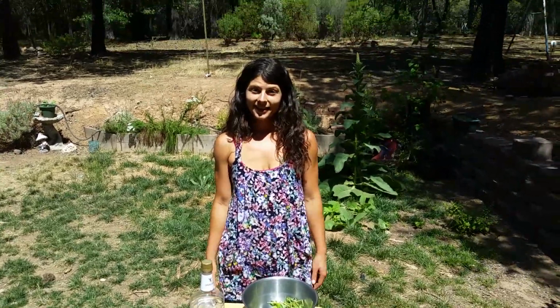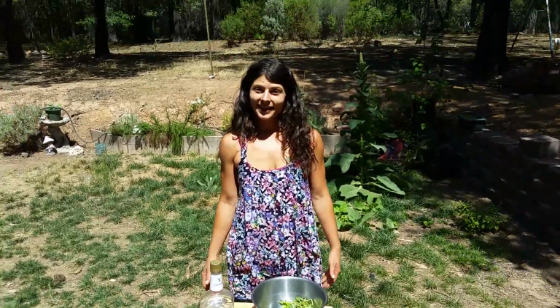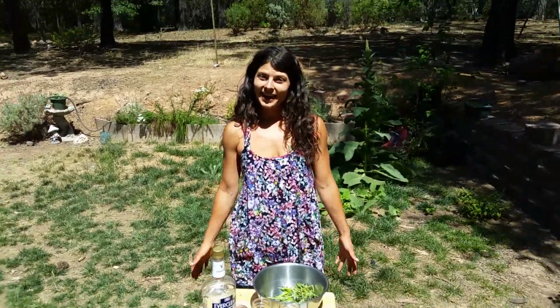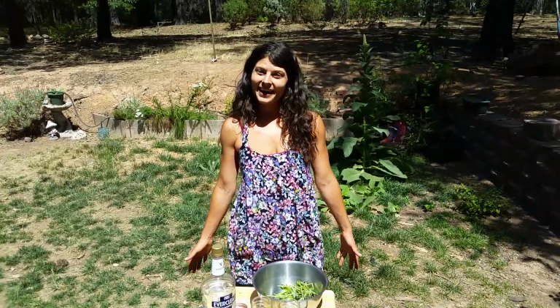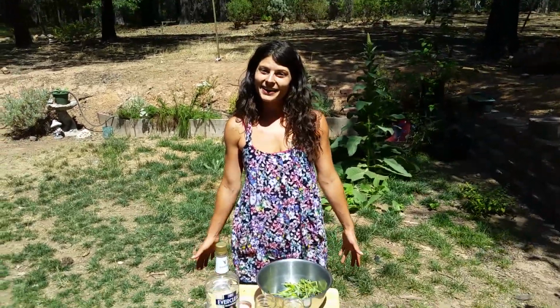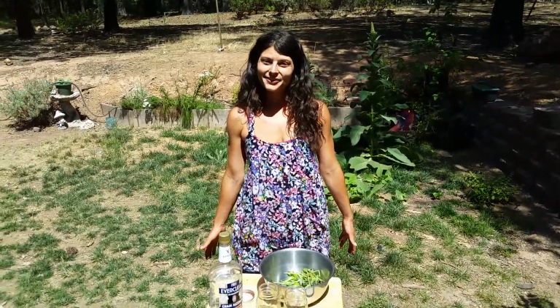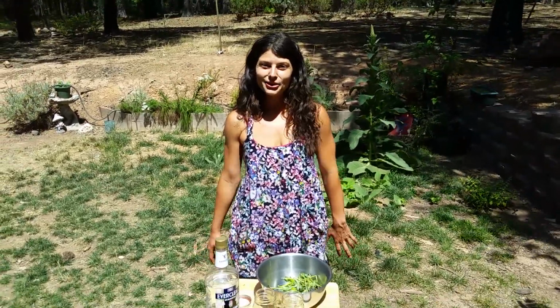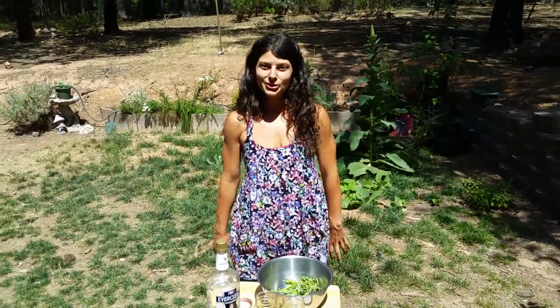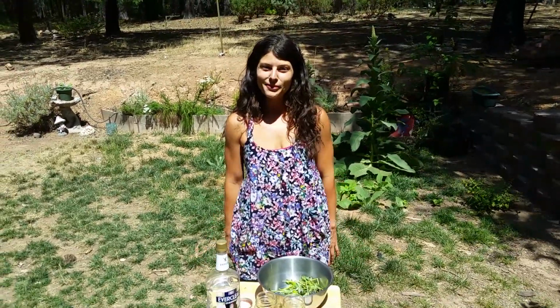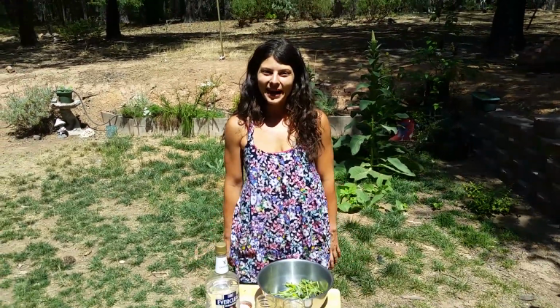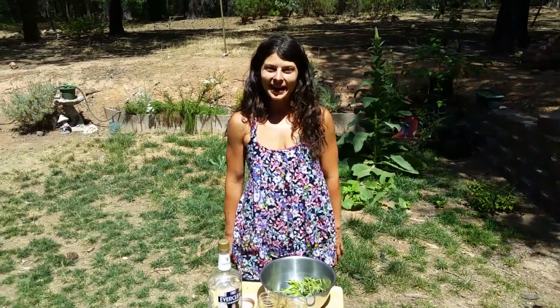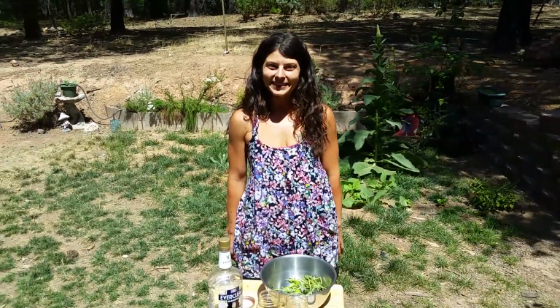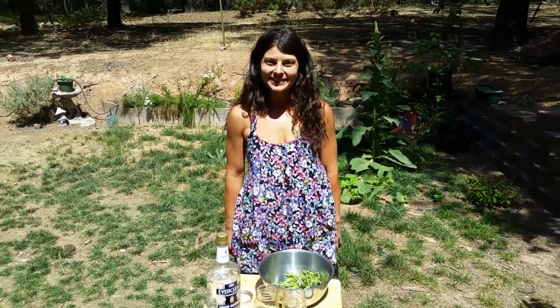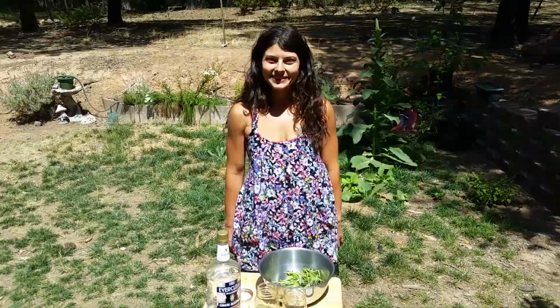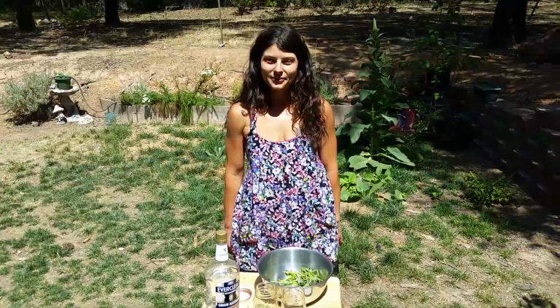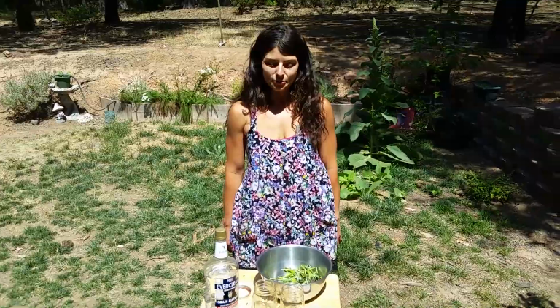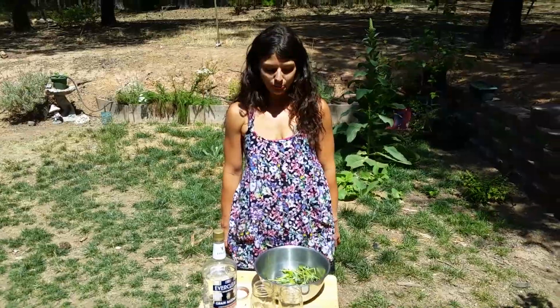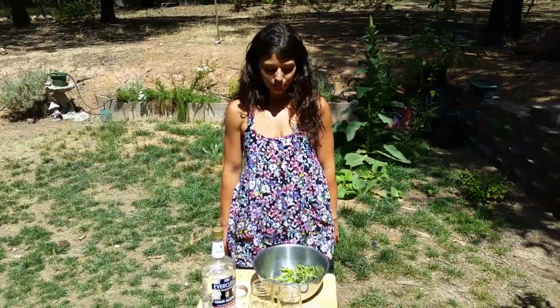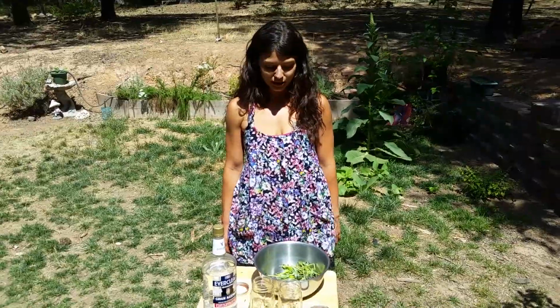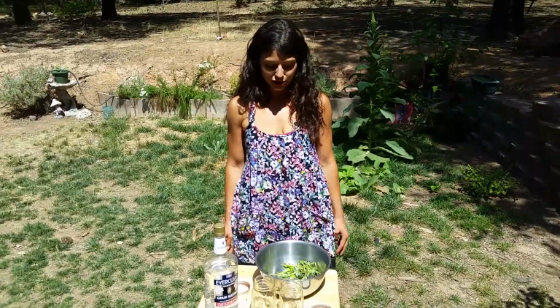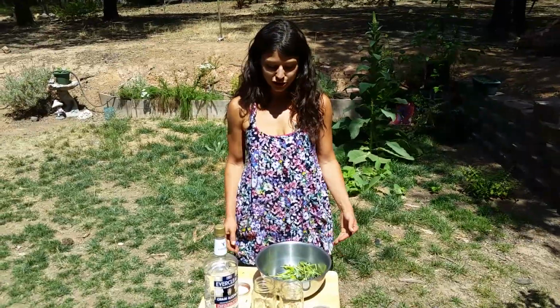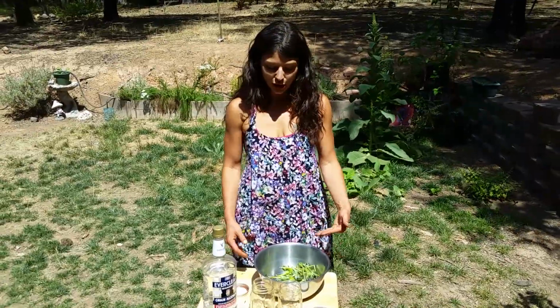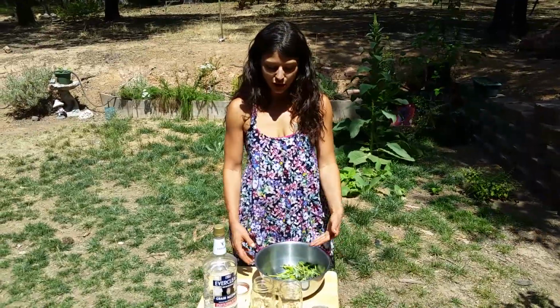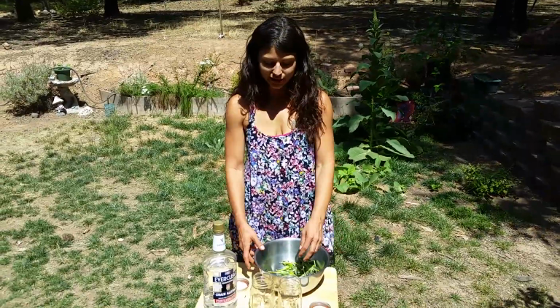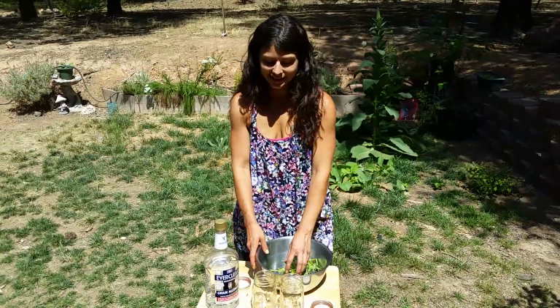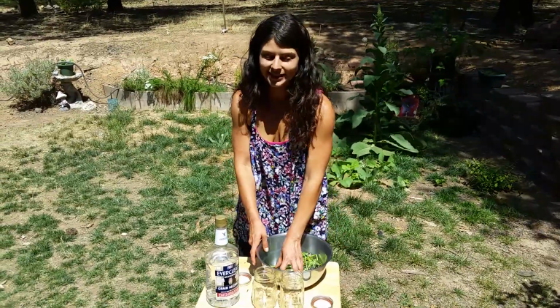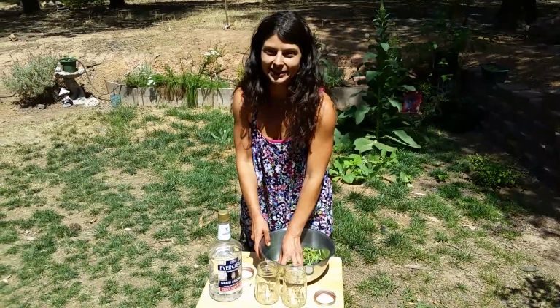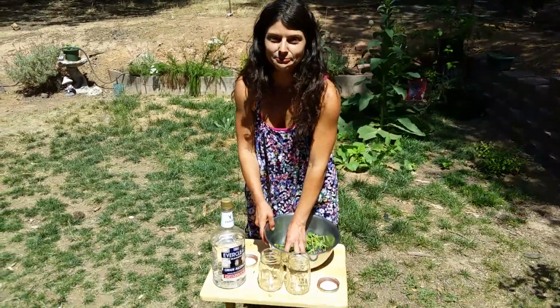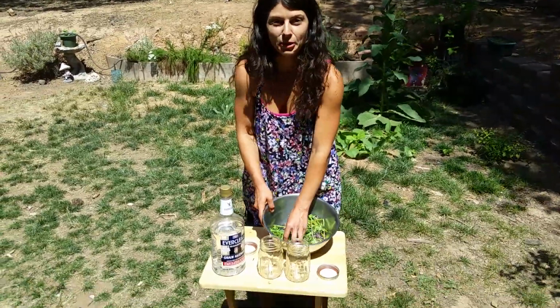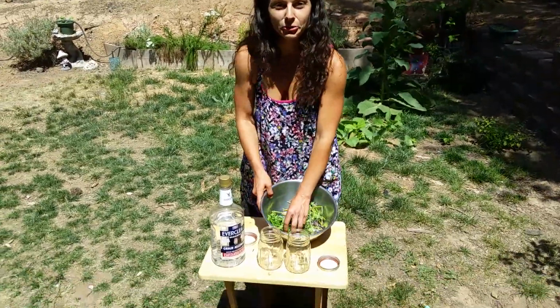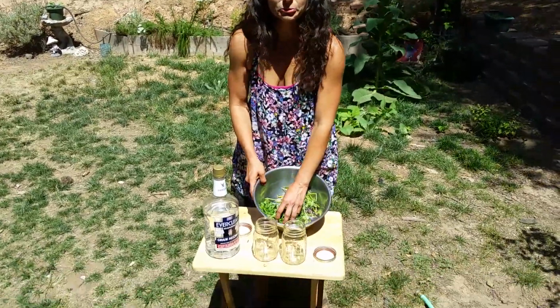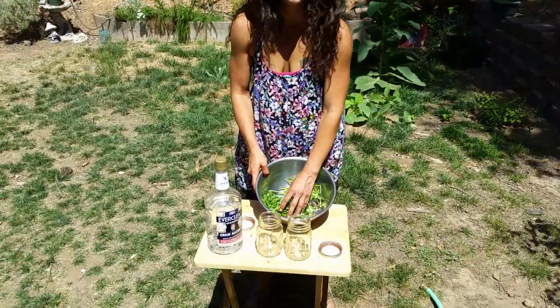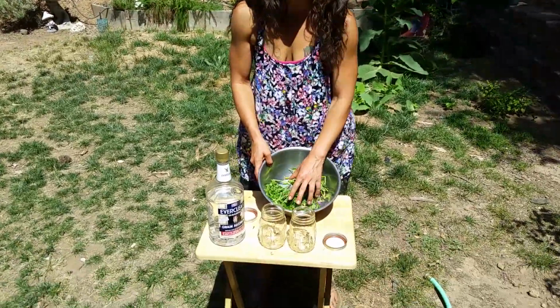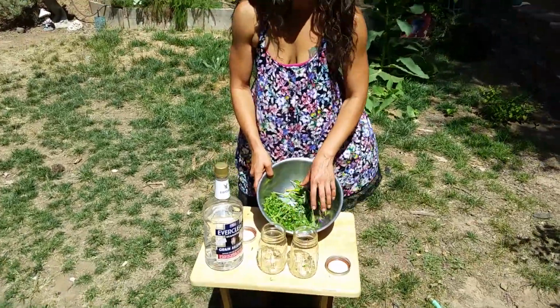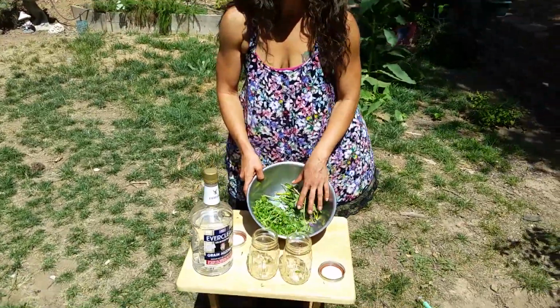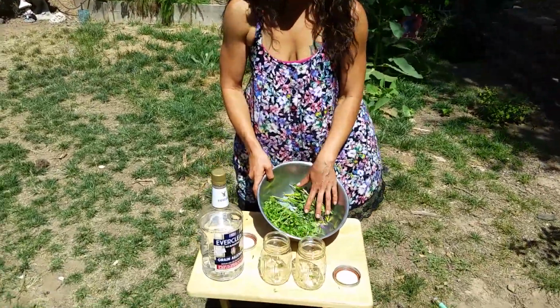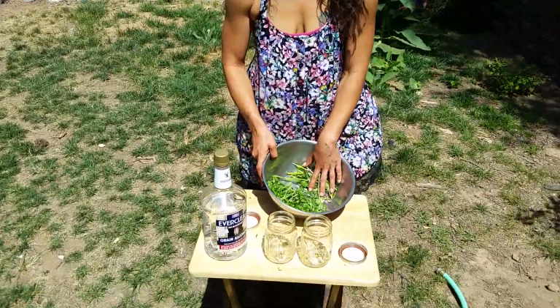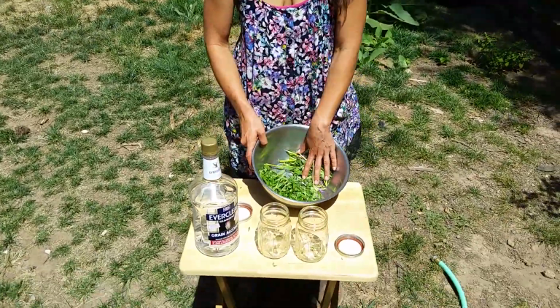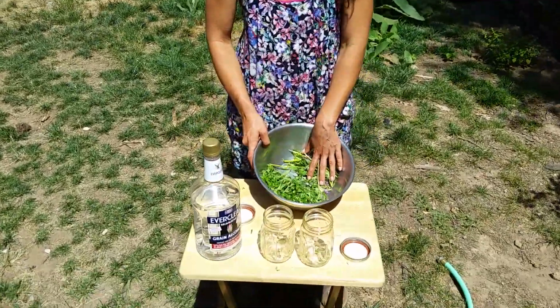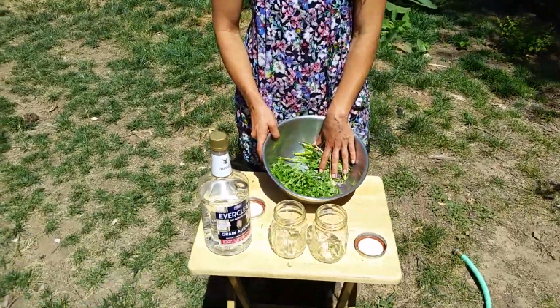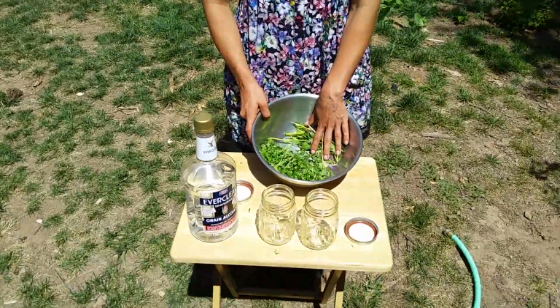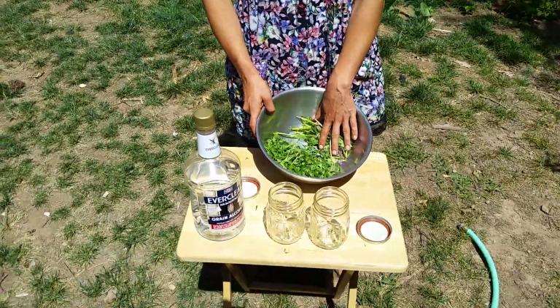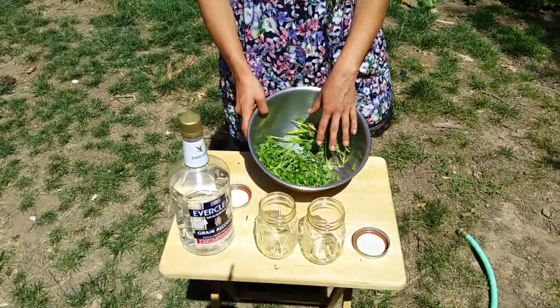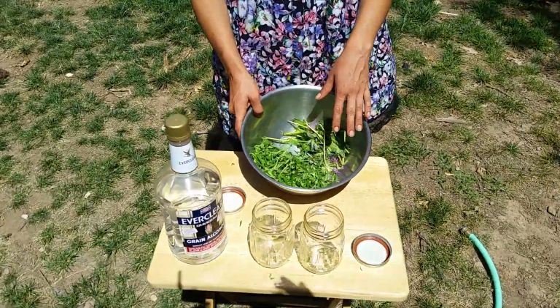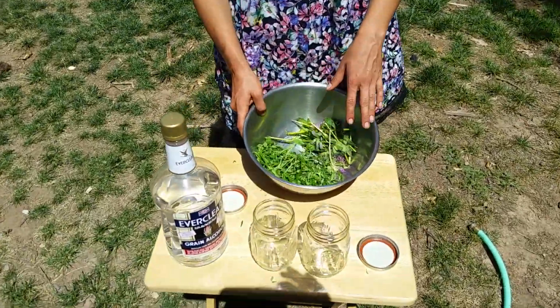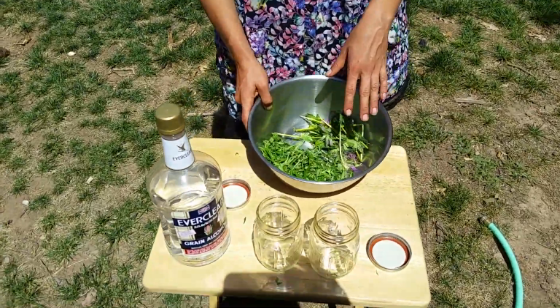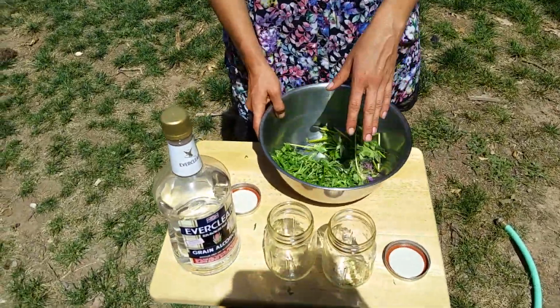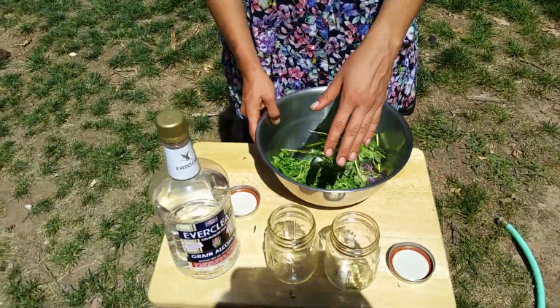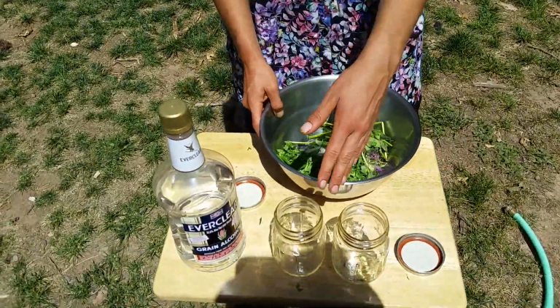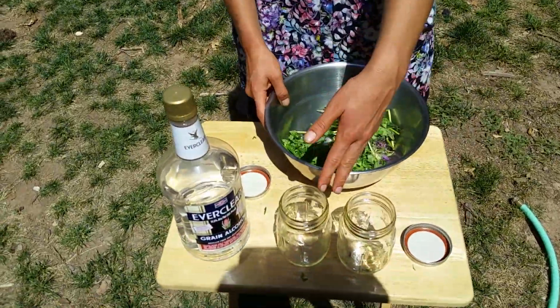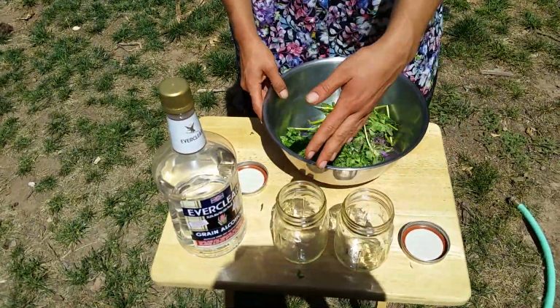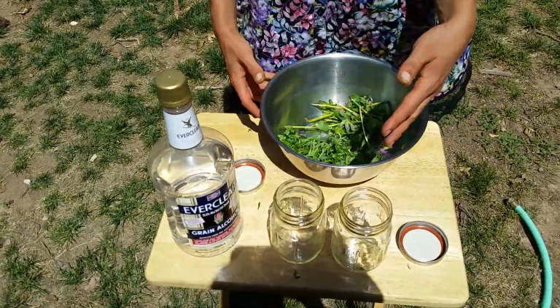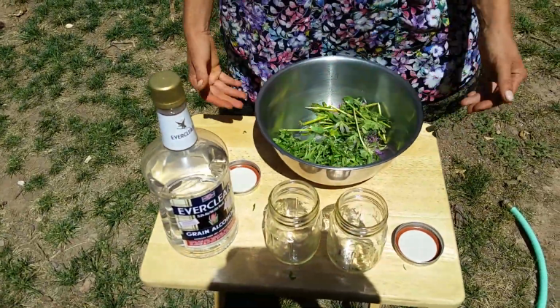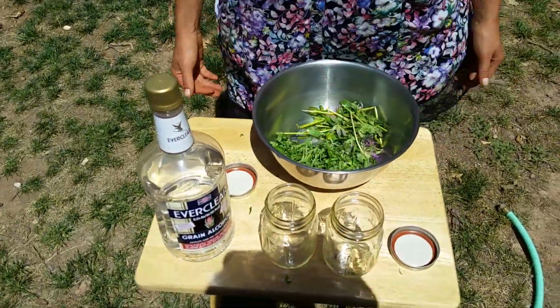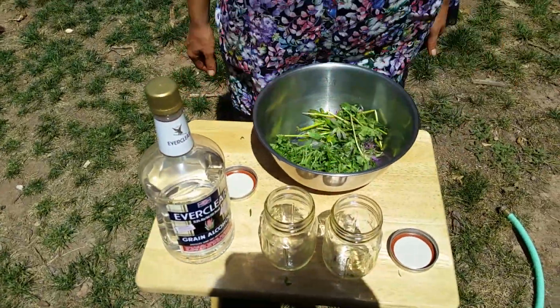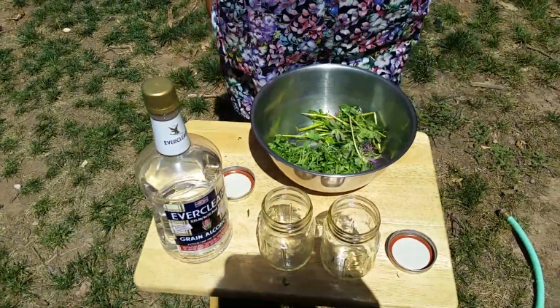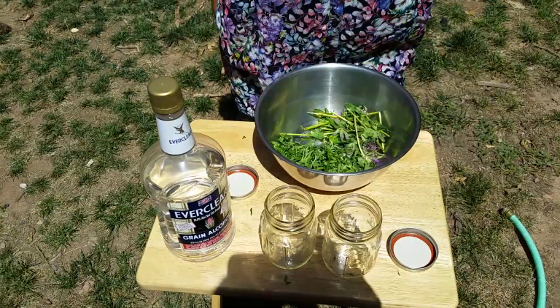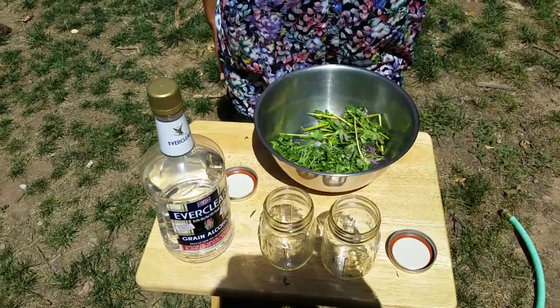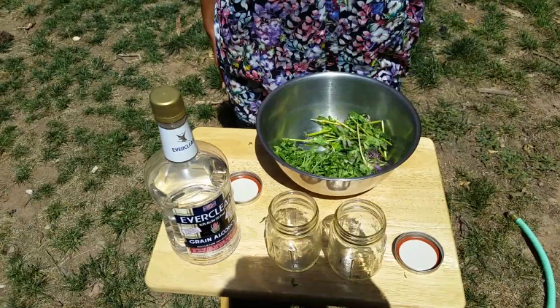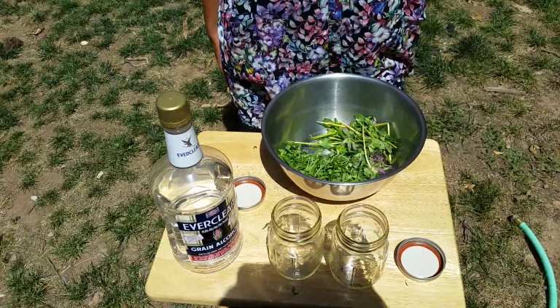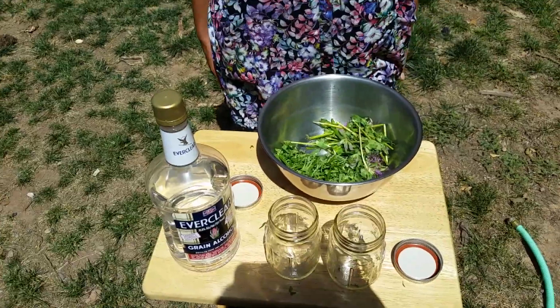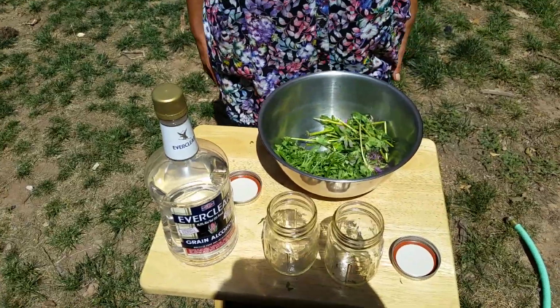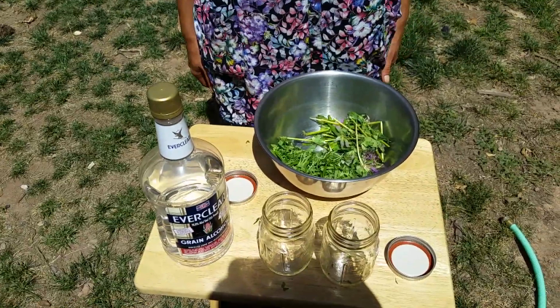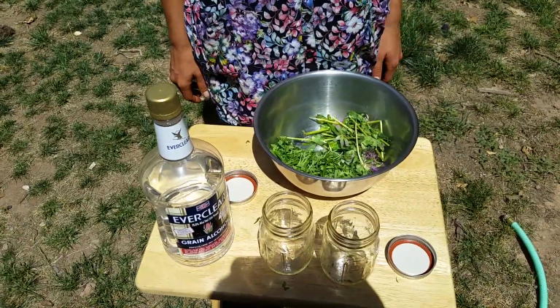Hi, welcome back. We just harvested motherwort and self-heal, so now we're going to make it into tinctures for use.